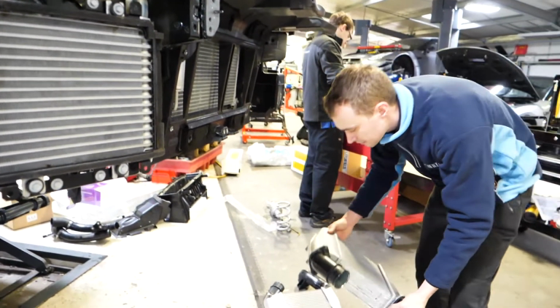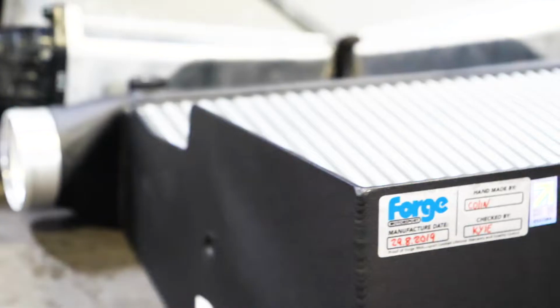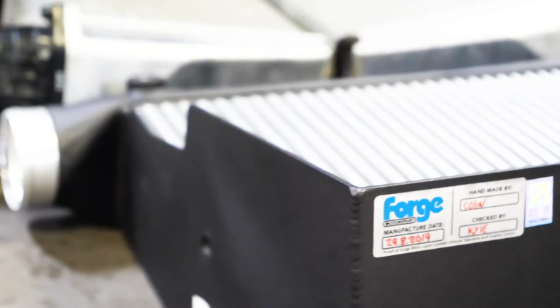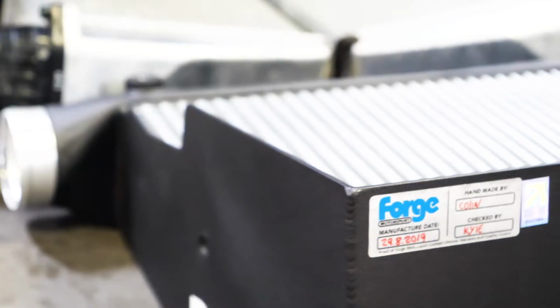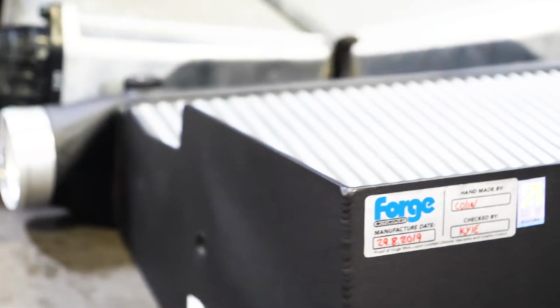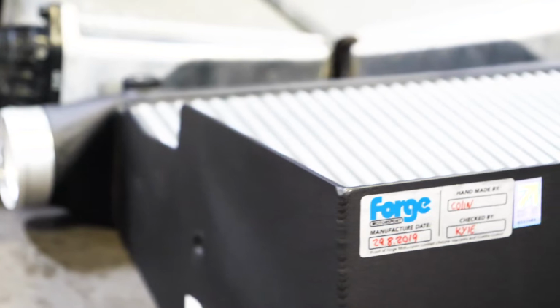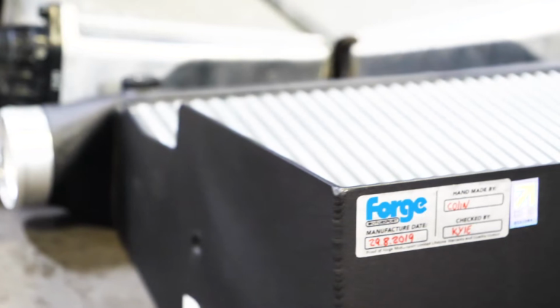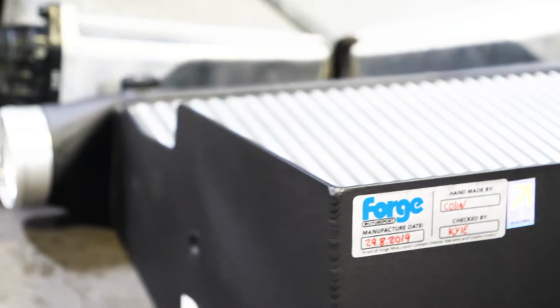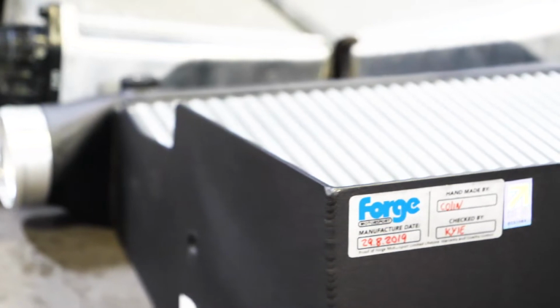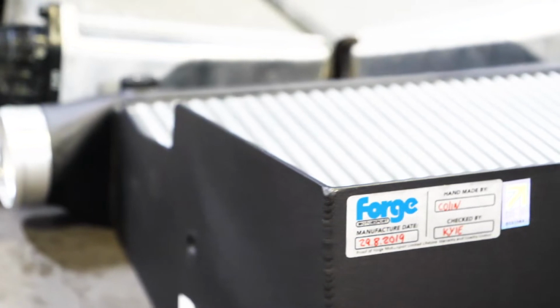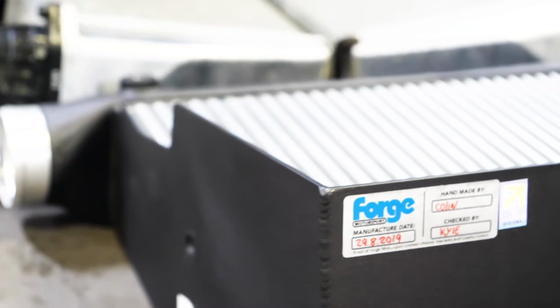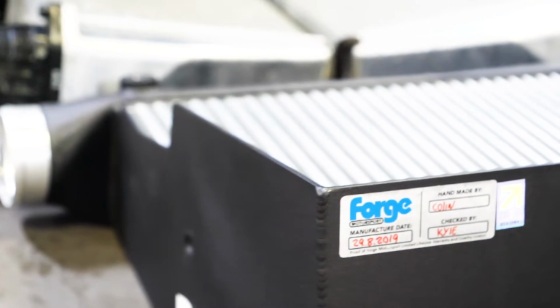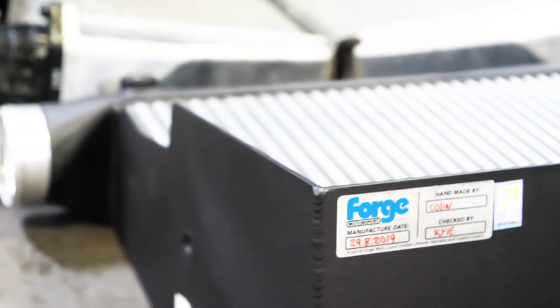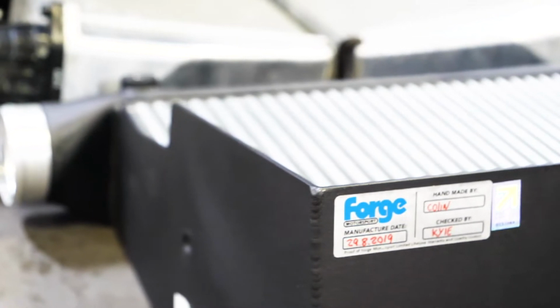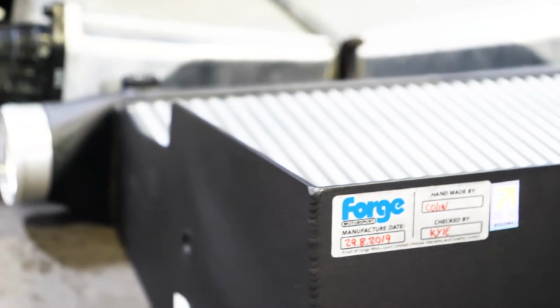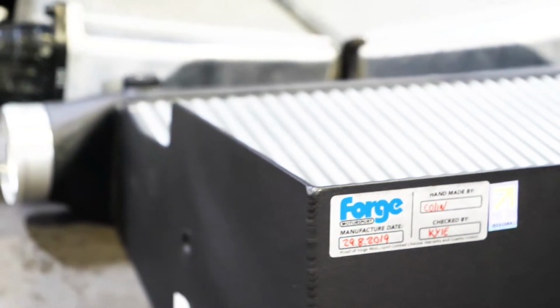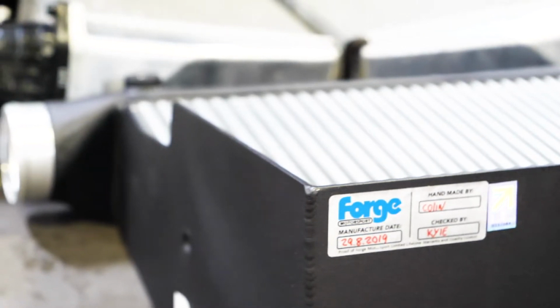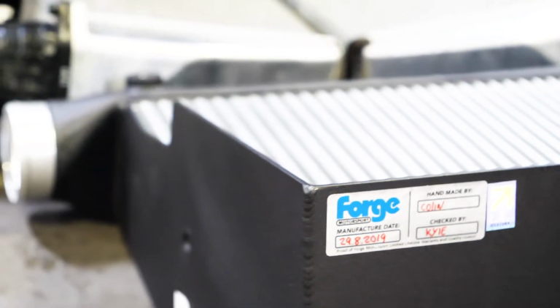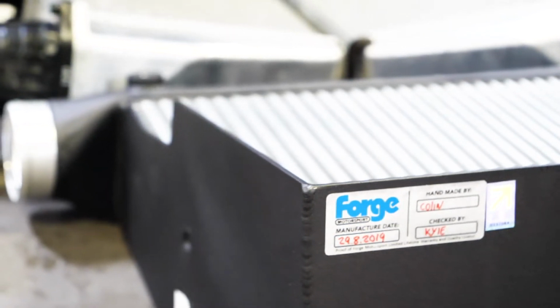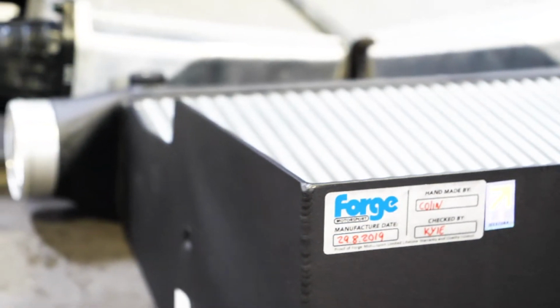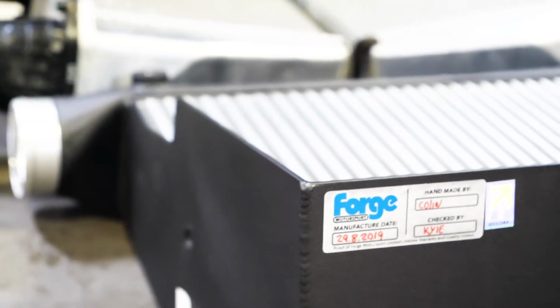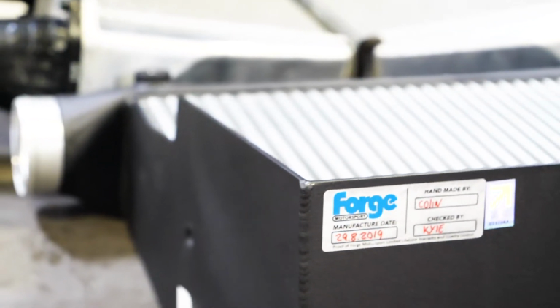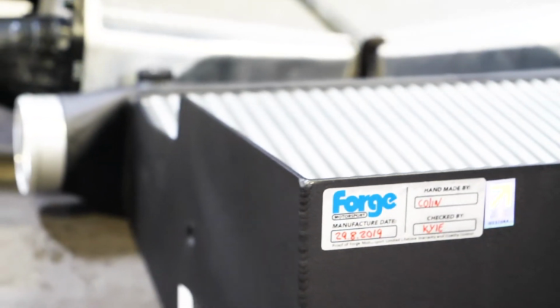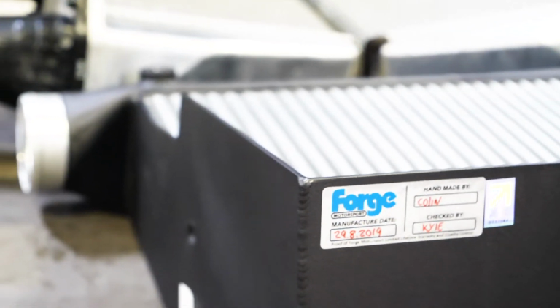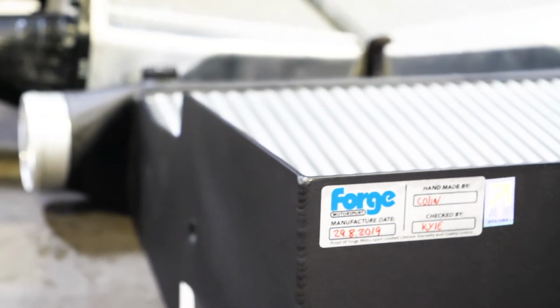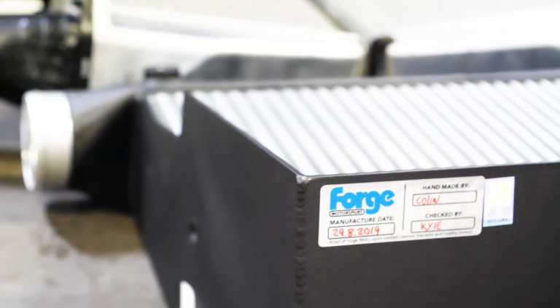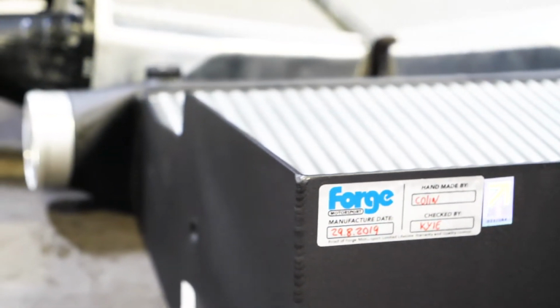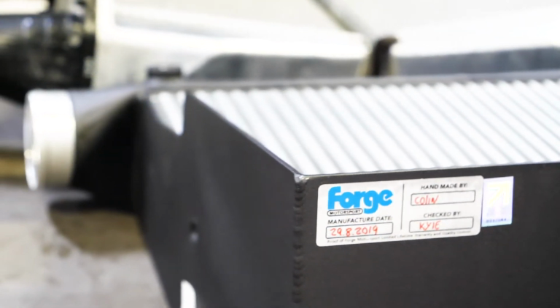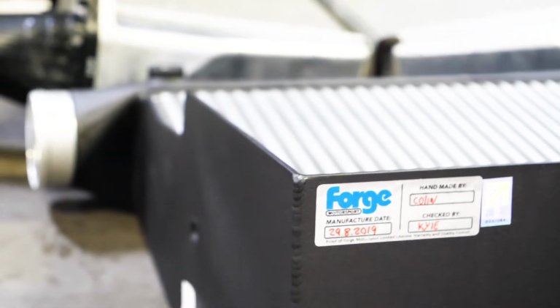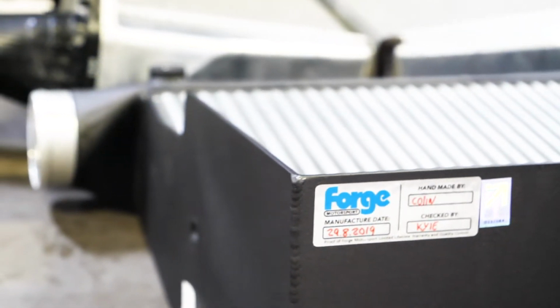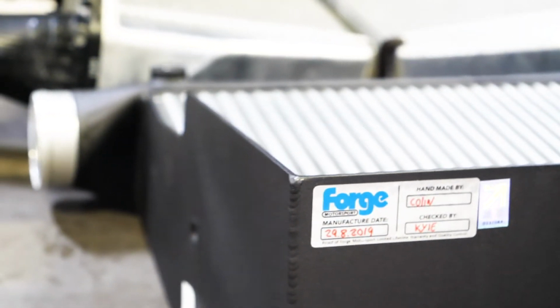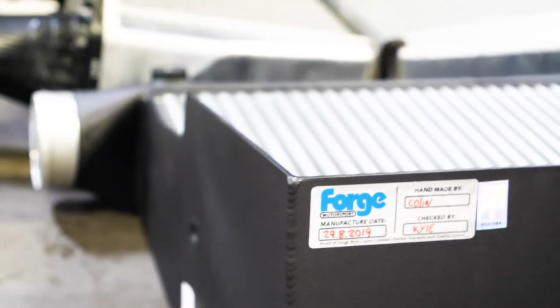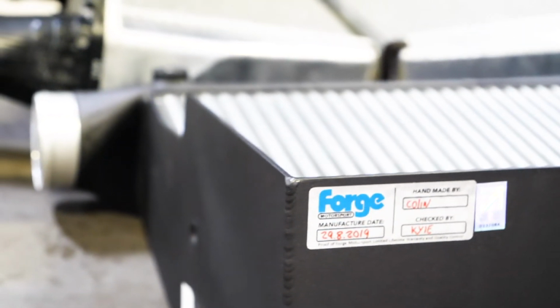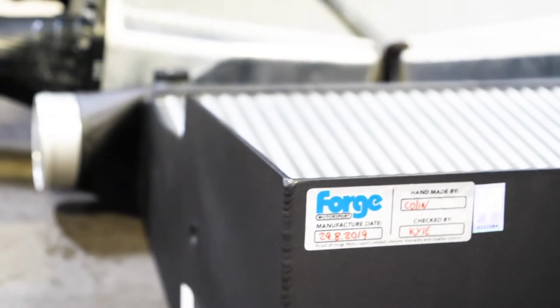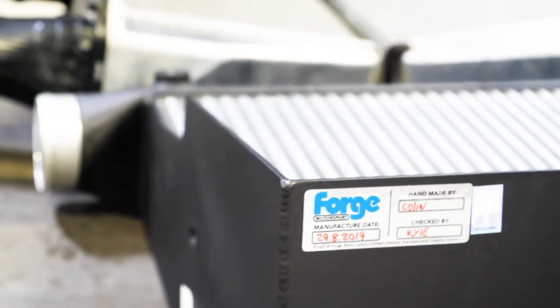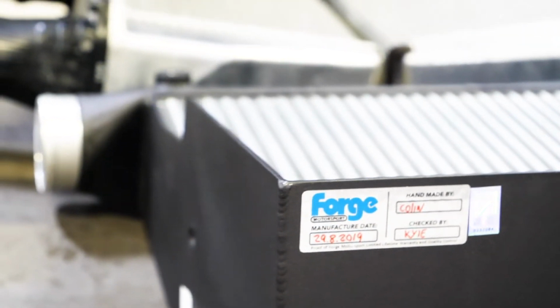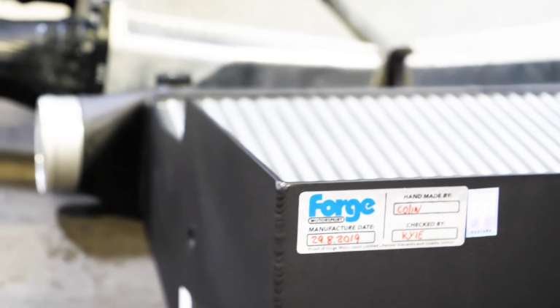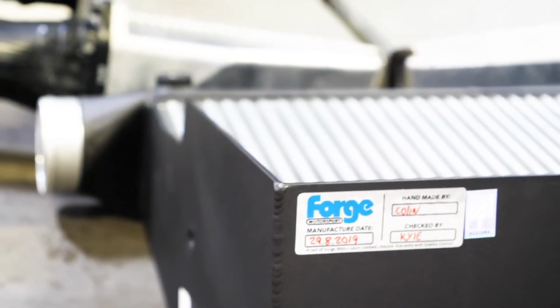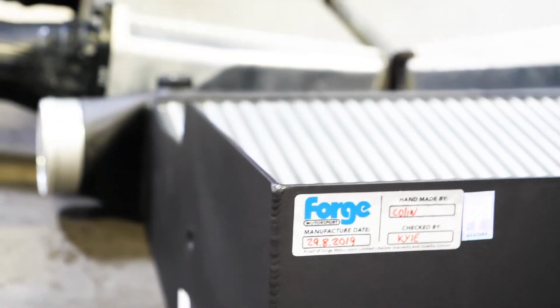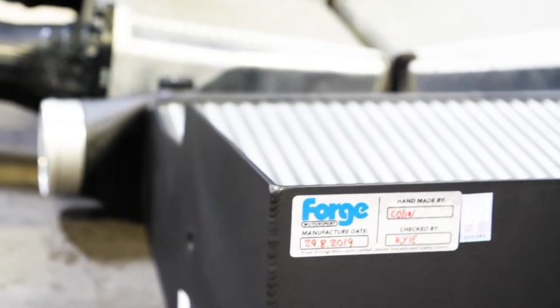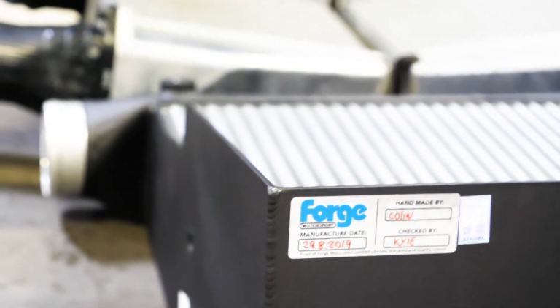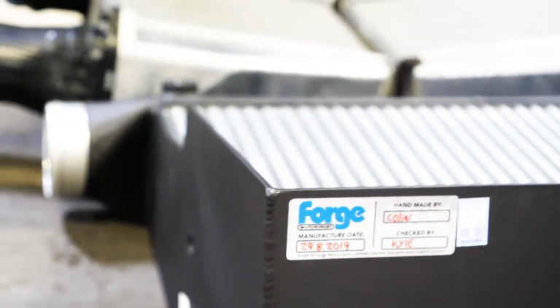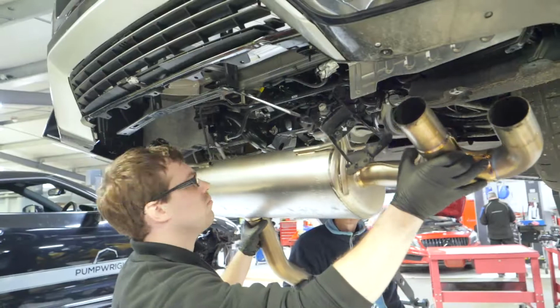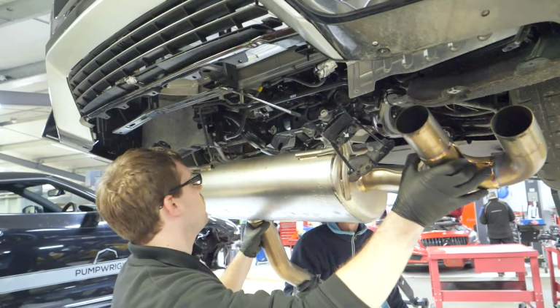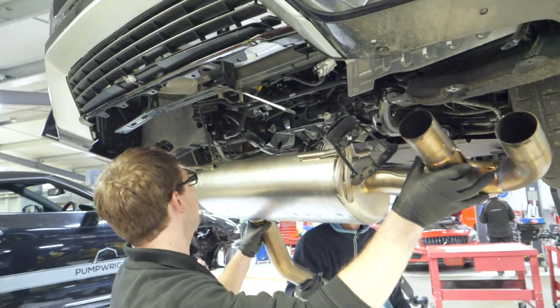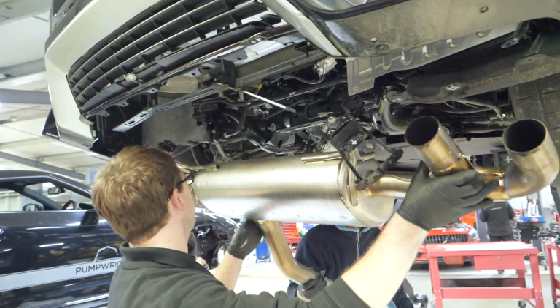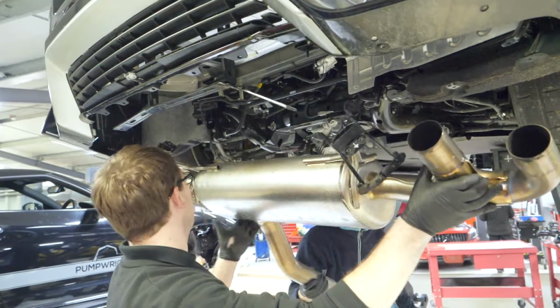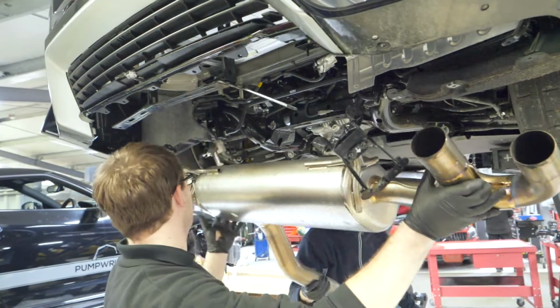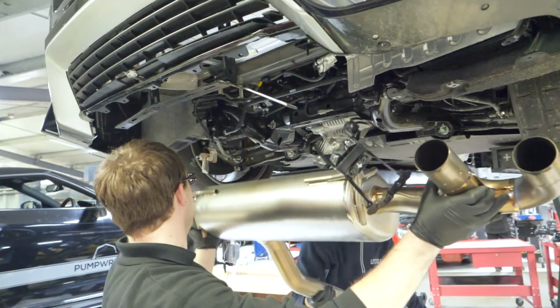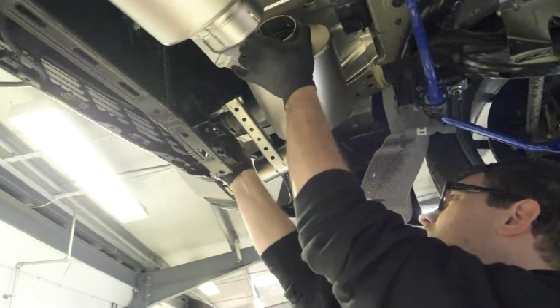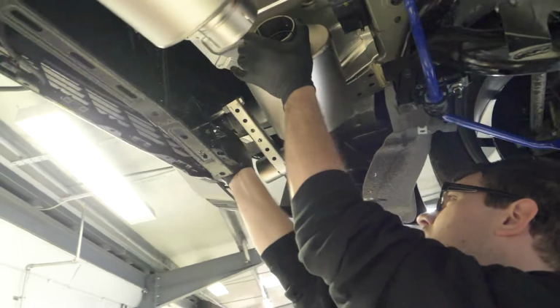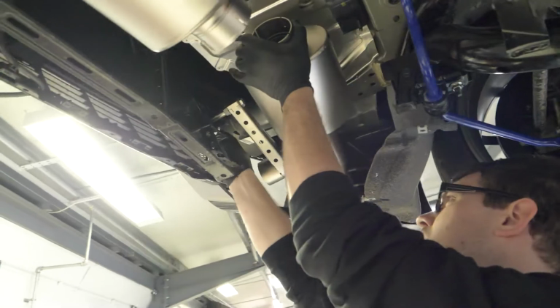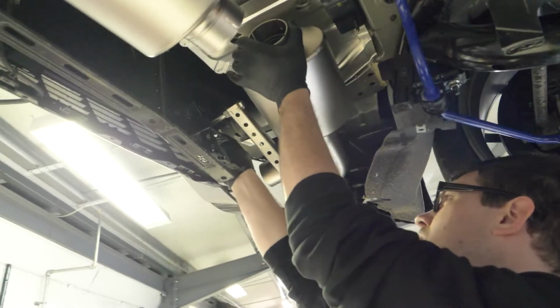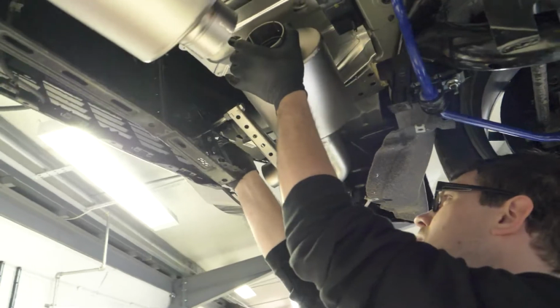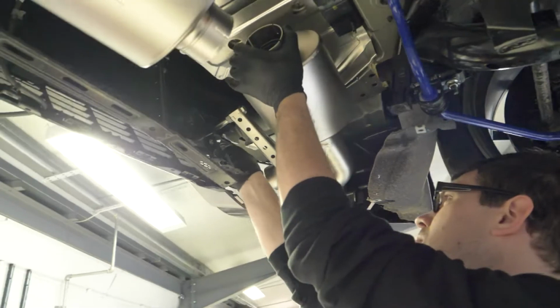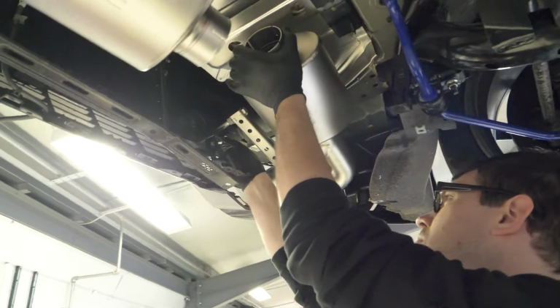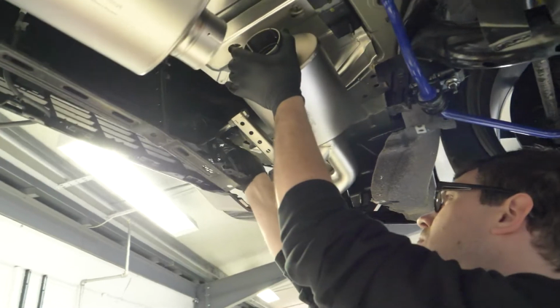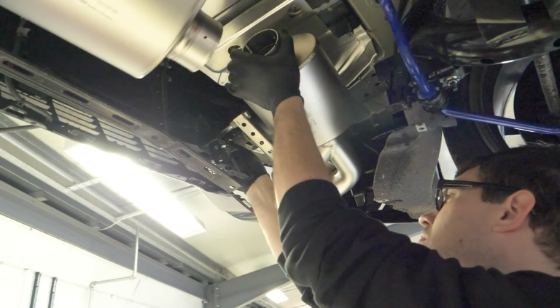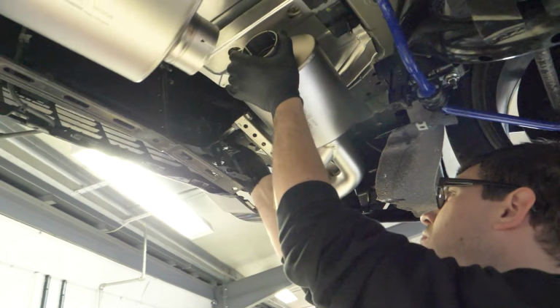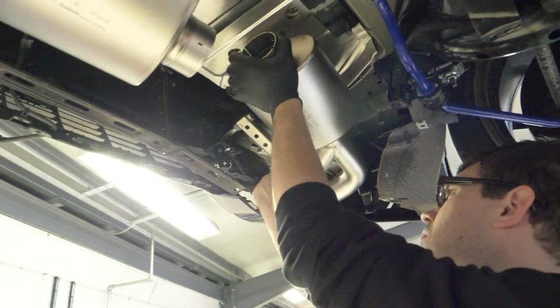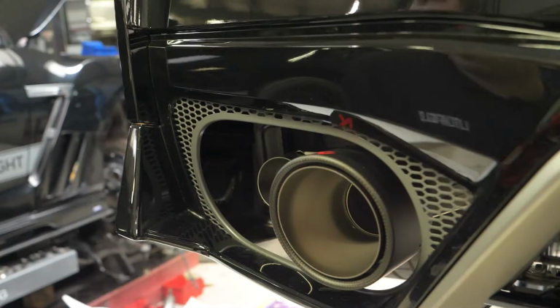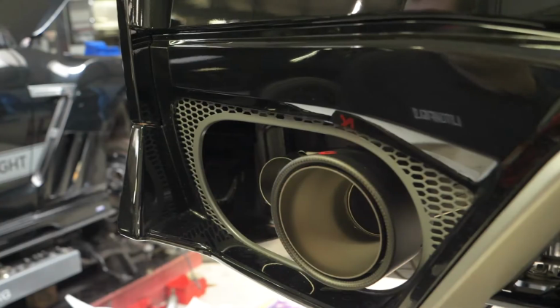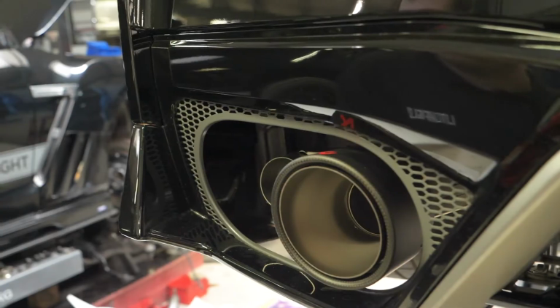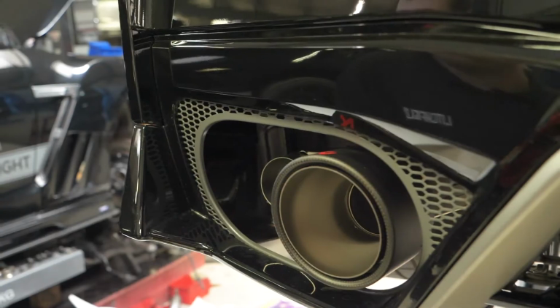To help the engine breathe easily, we installed the larger titanium Akrapovic exhaust system, complete with the carbon rear tail drips.